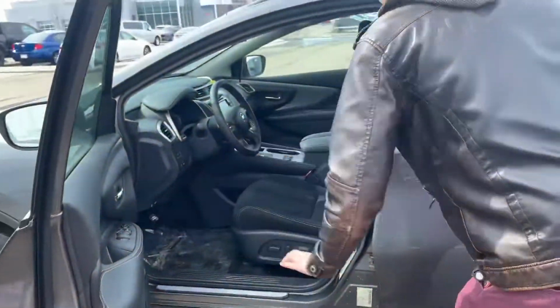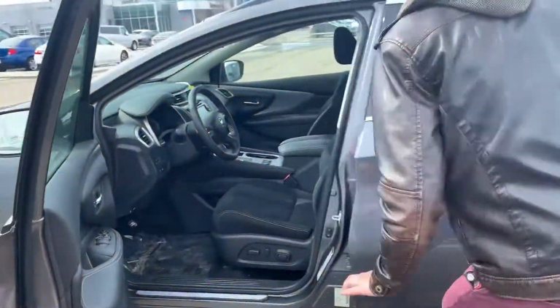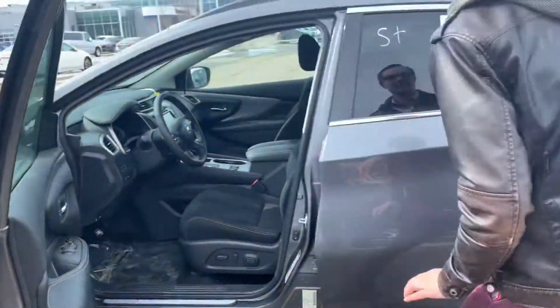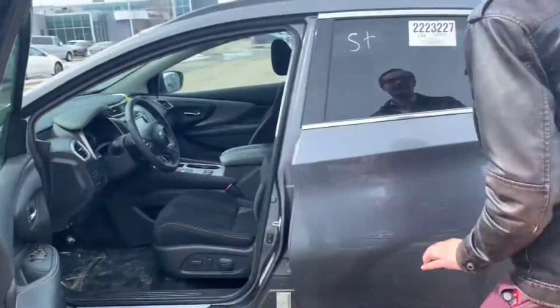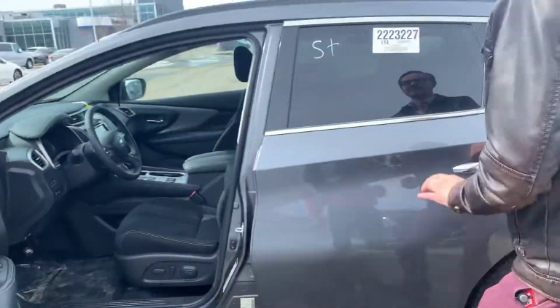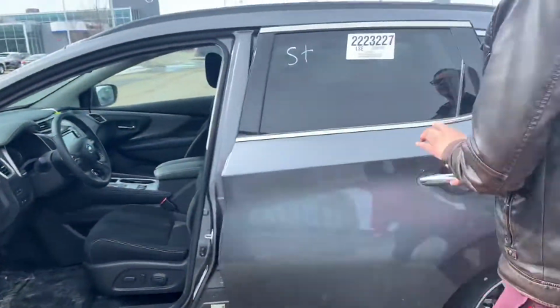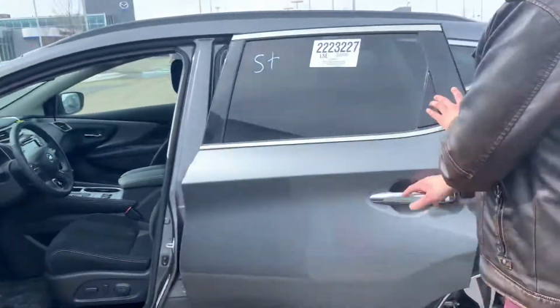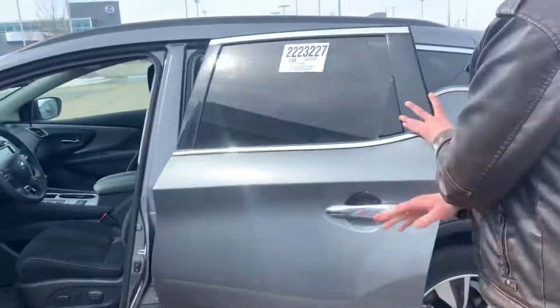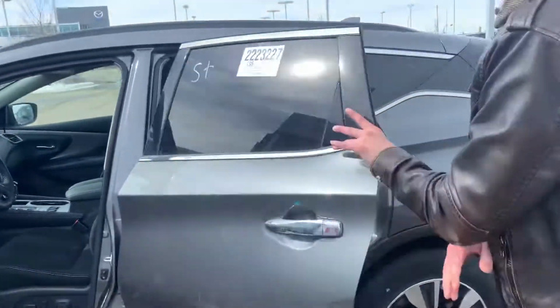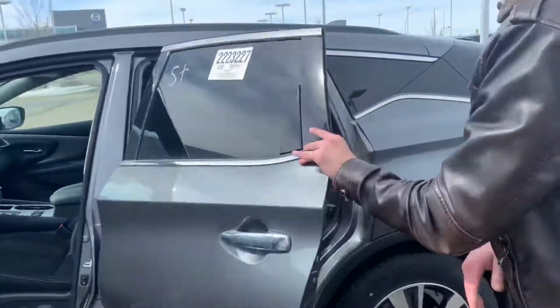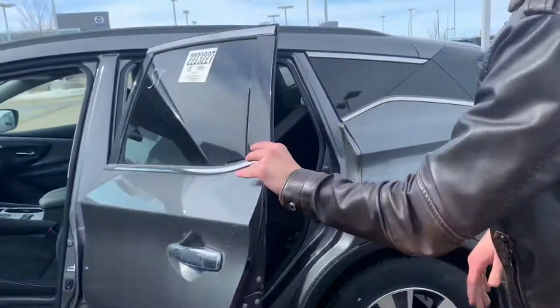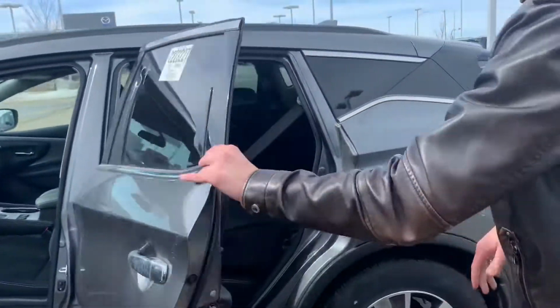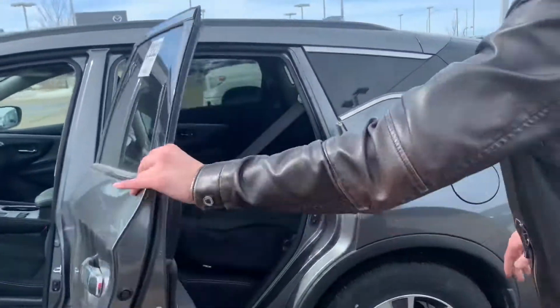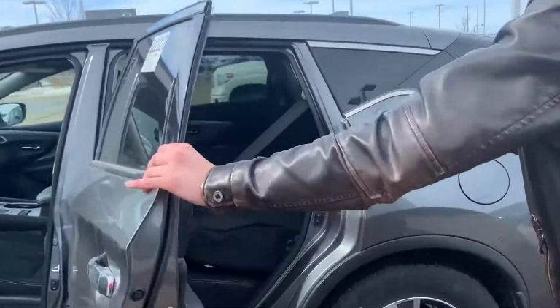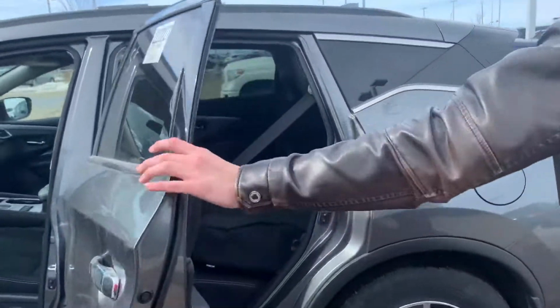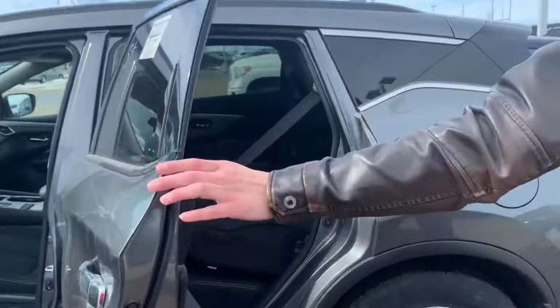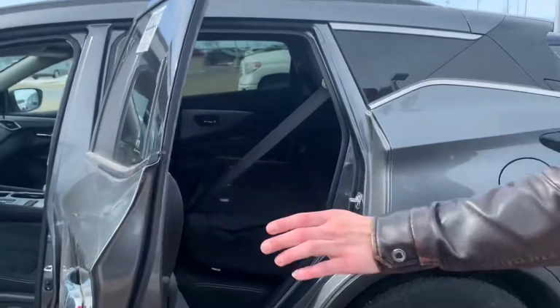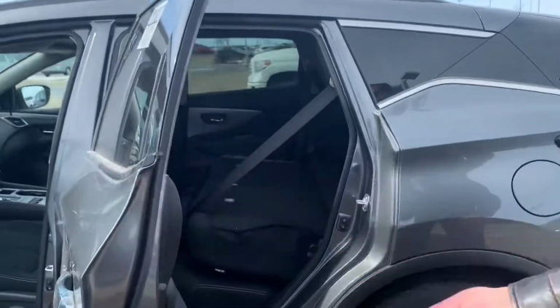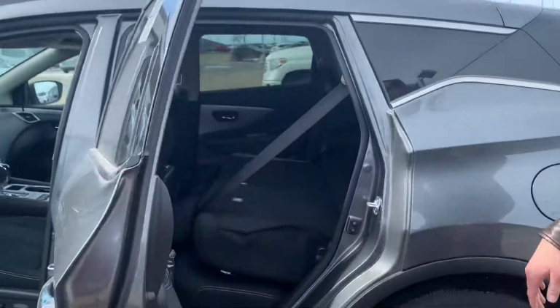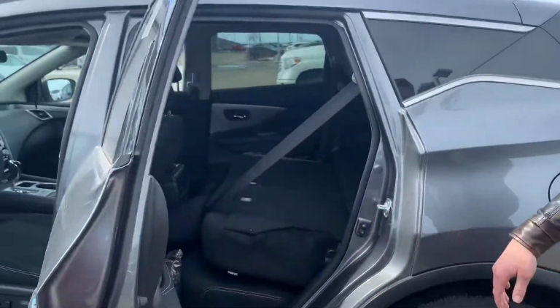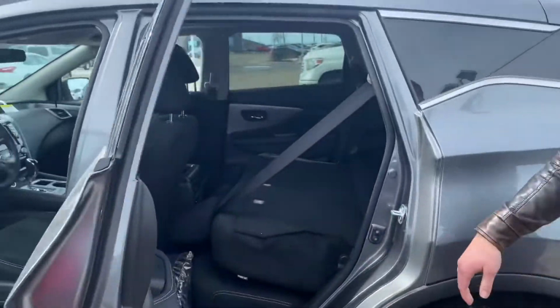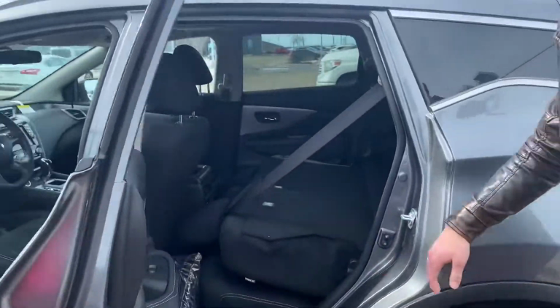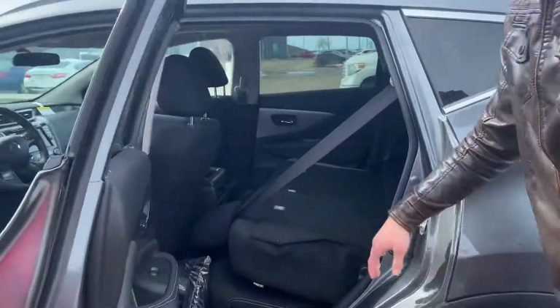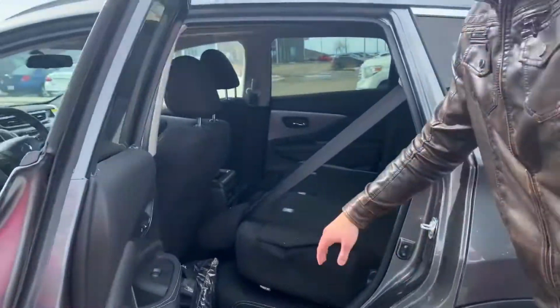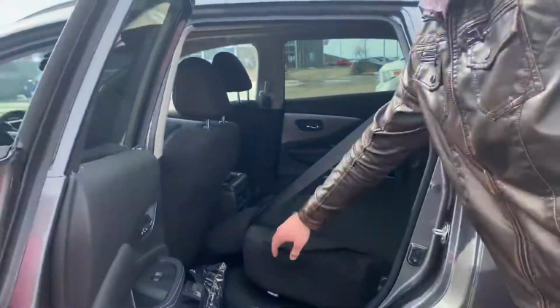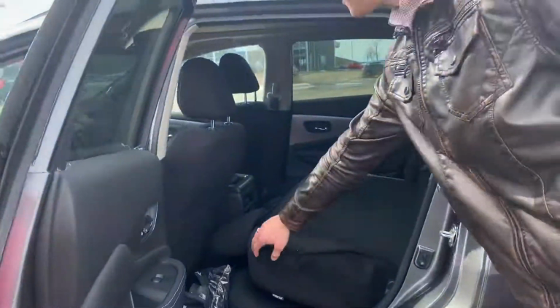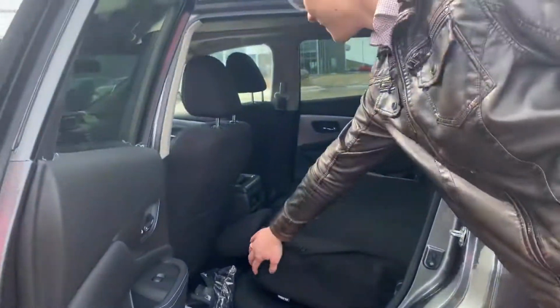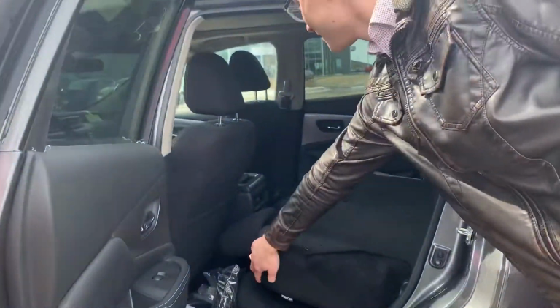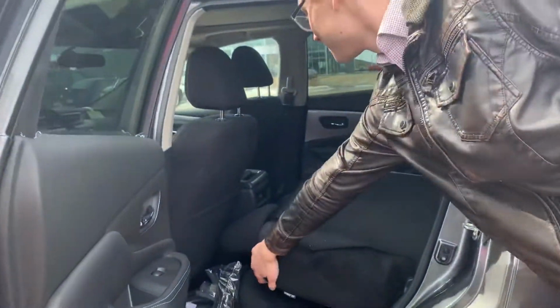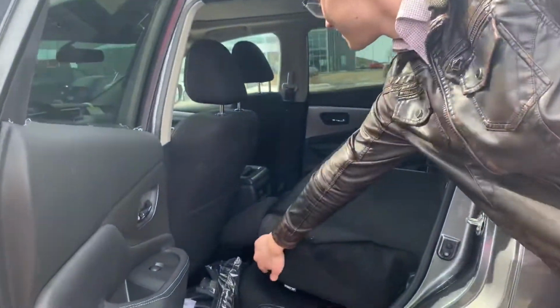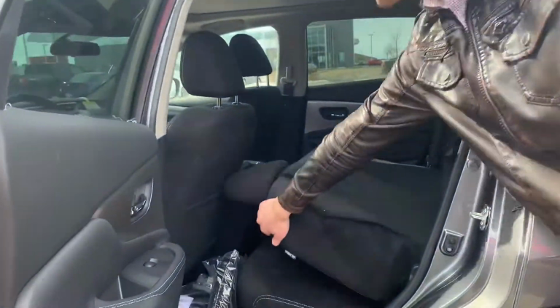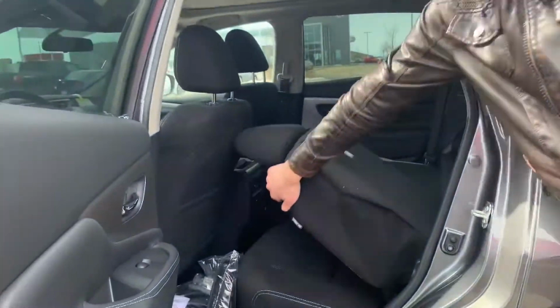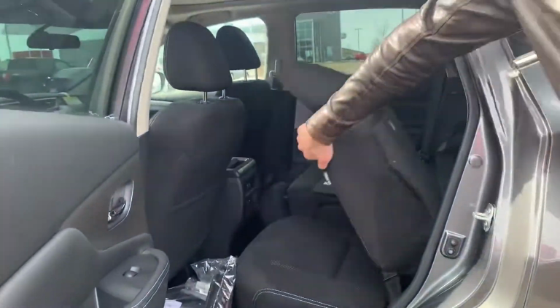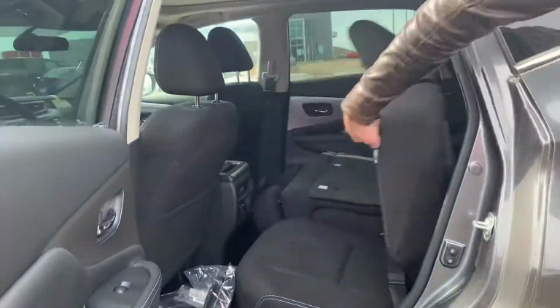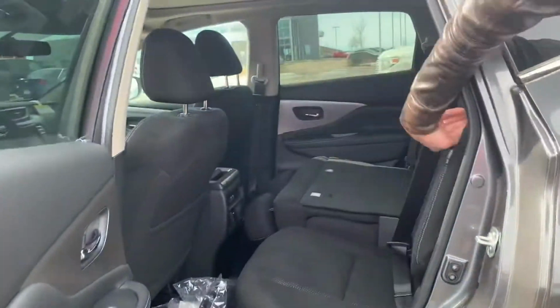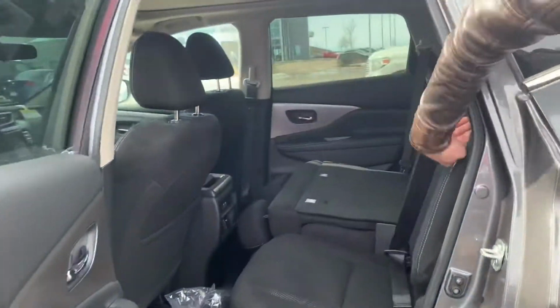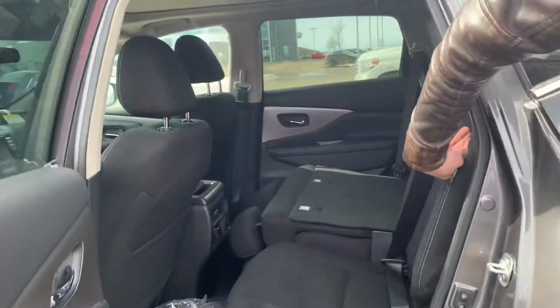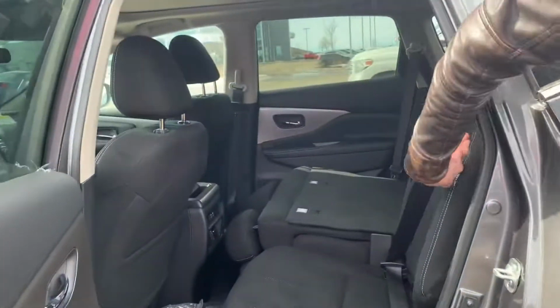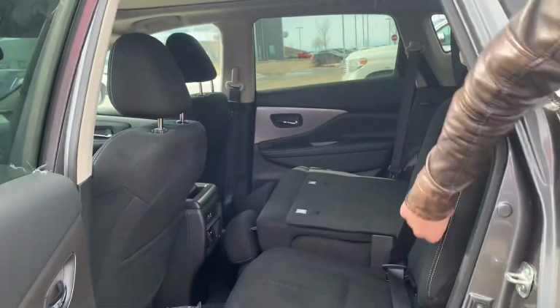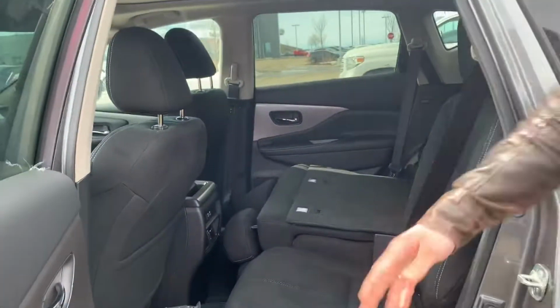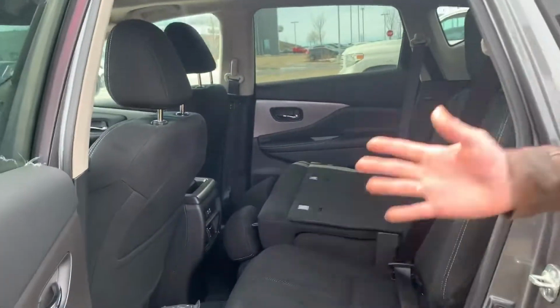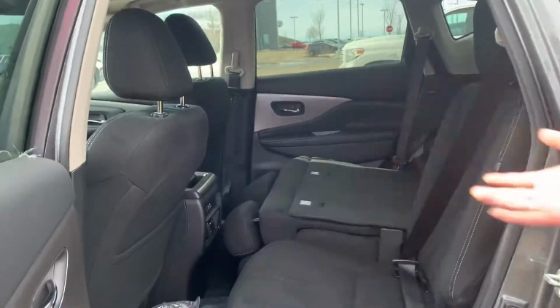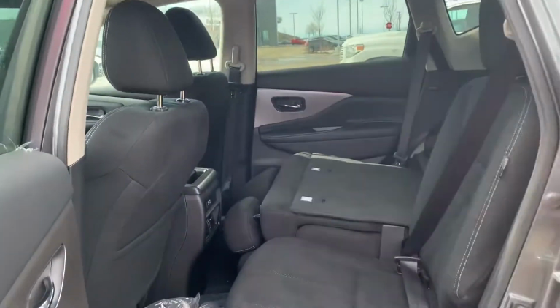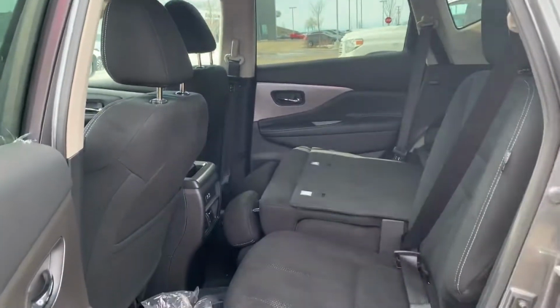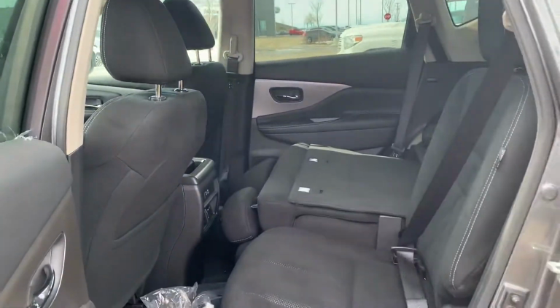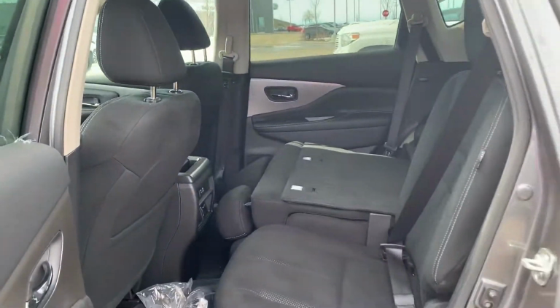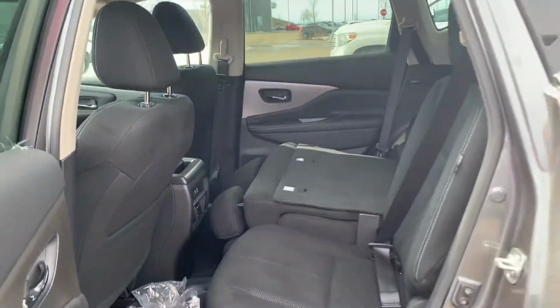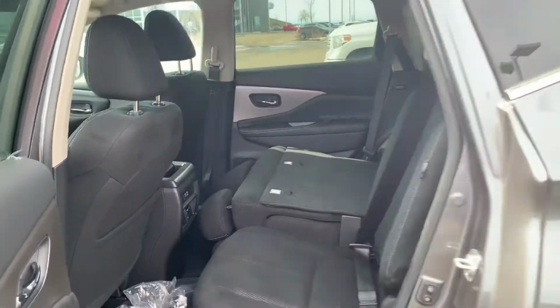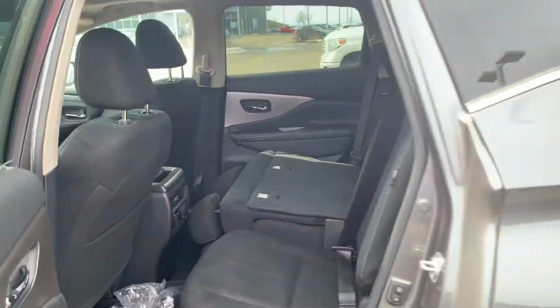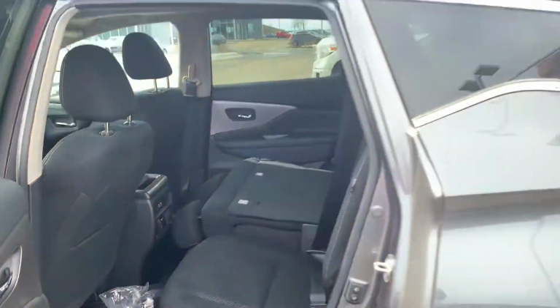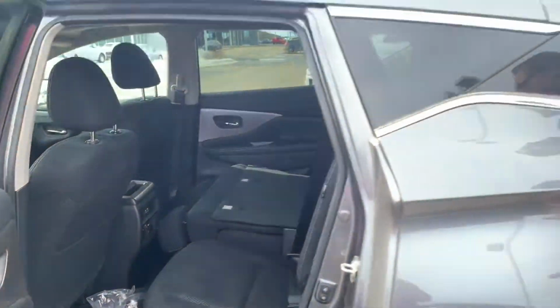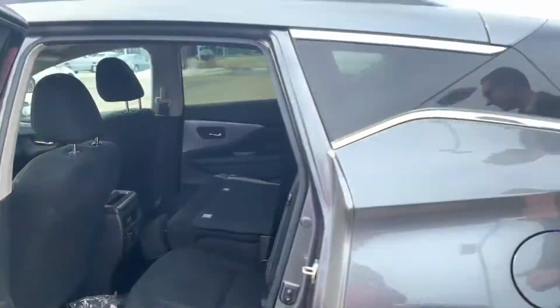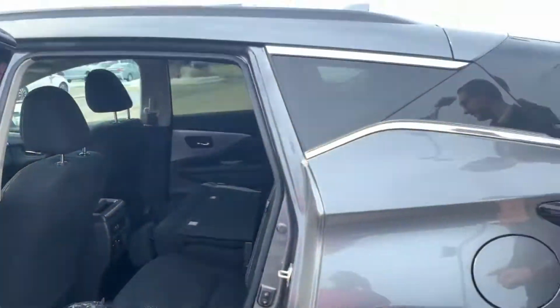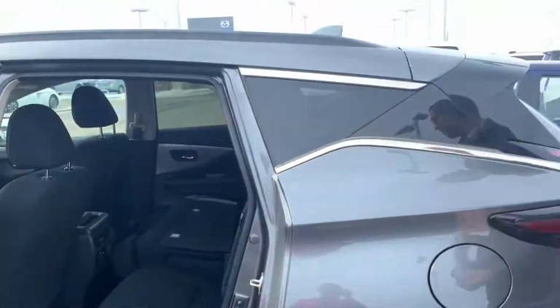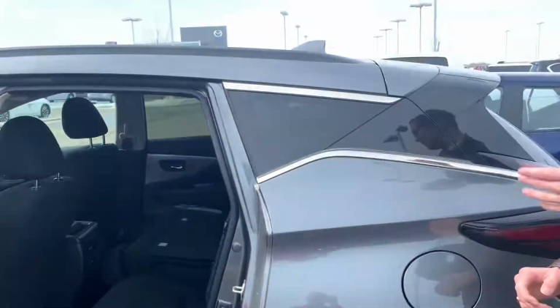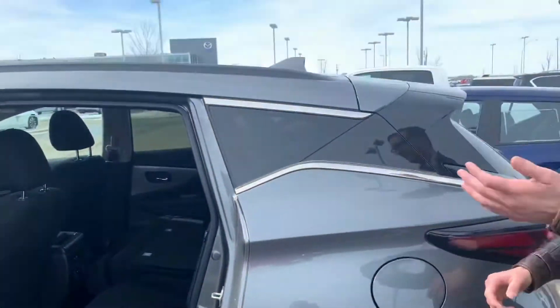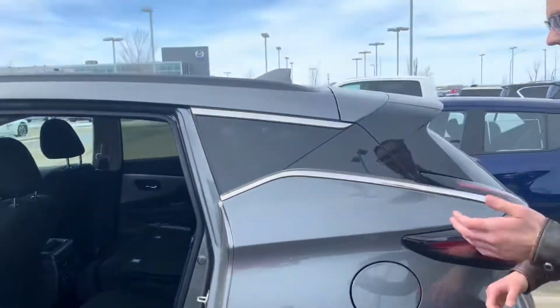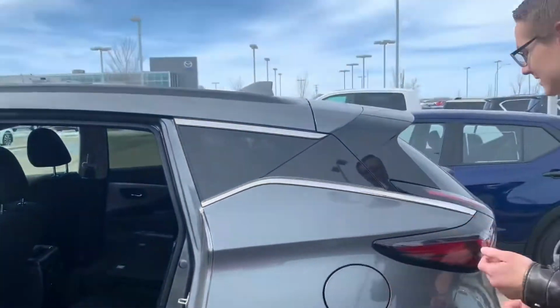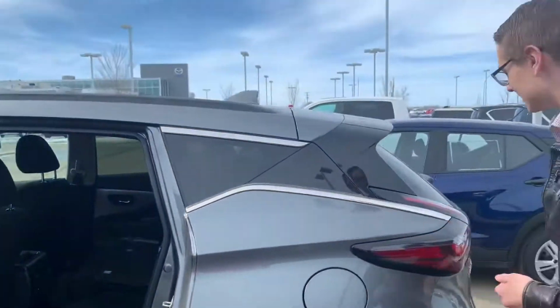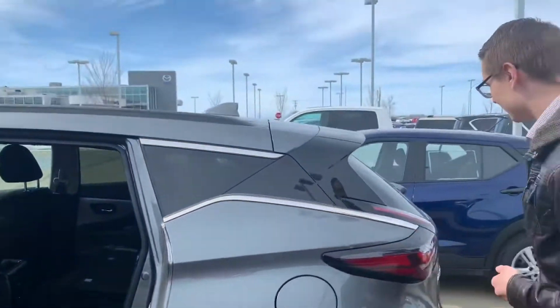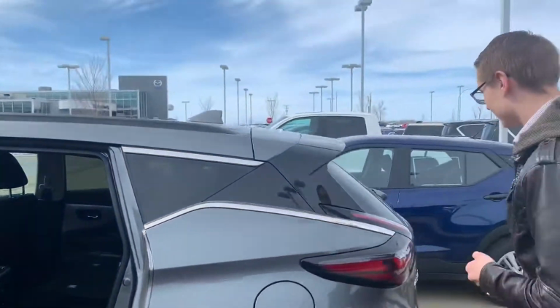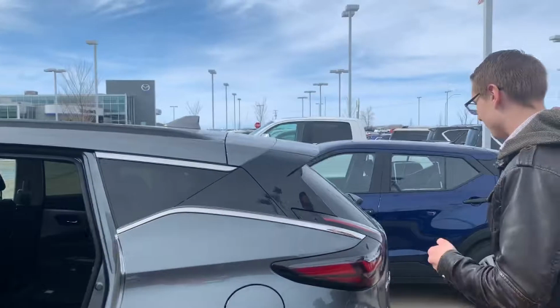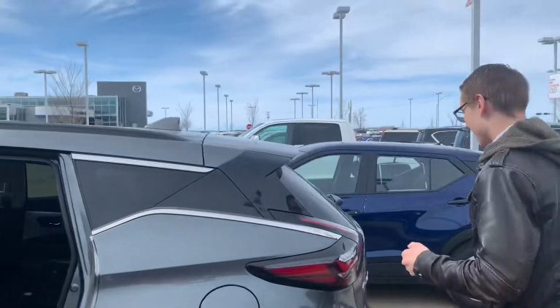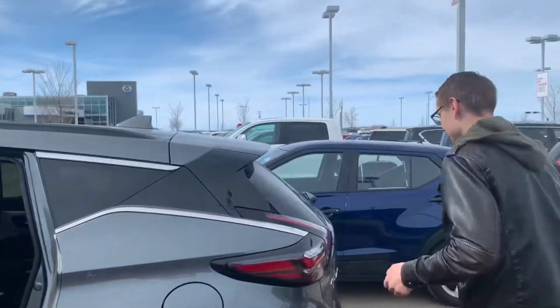On to the back of this guy, you can see there is tons of space with the seats folded down, and of course tons of space with the seats out for passengers.